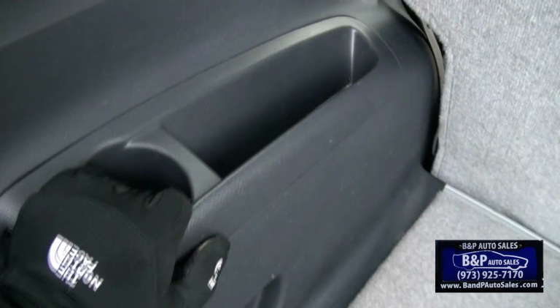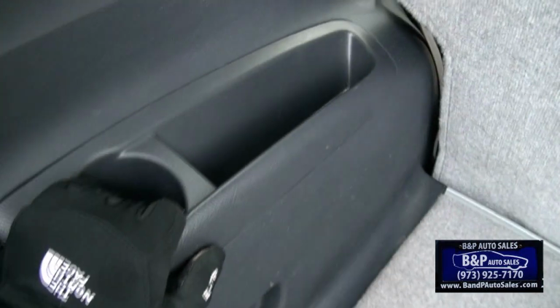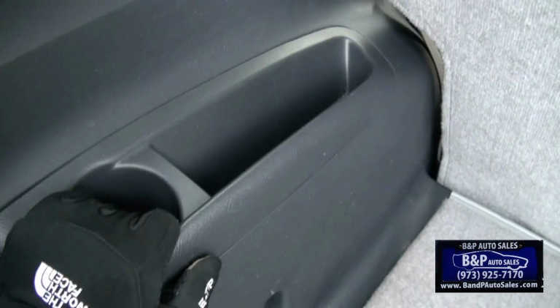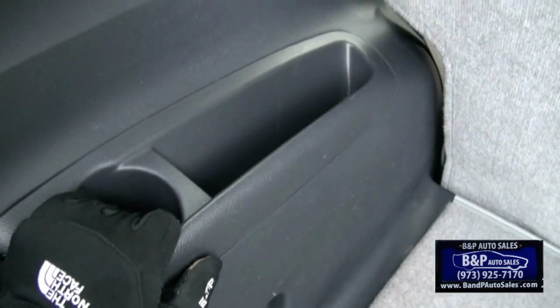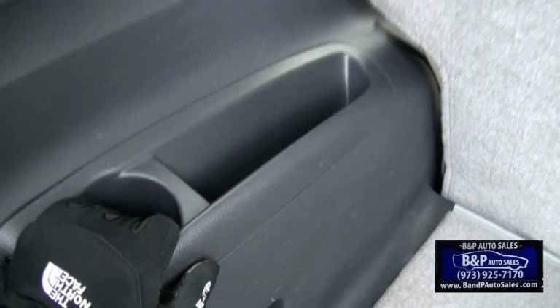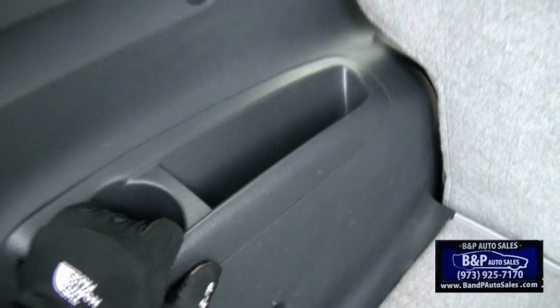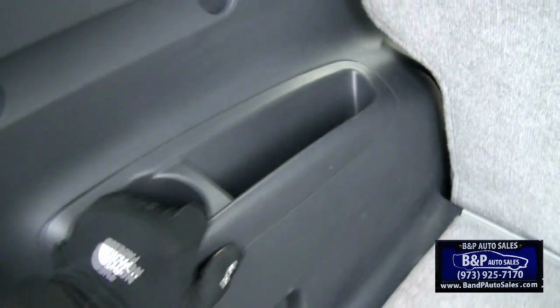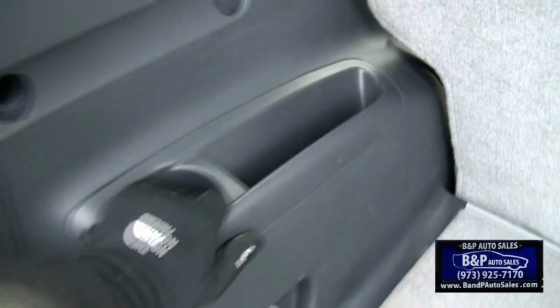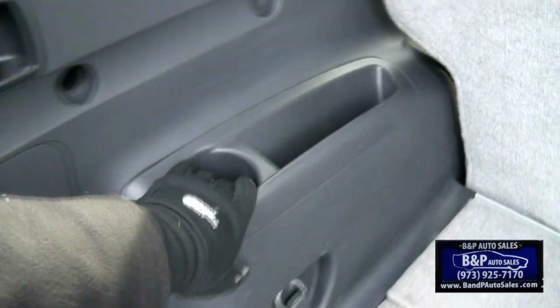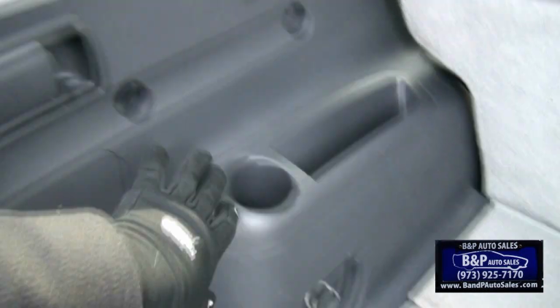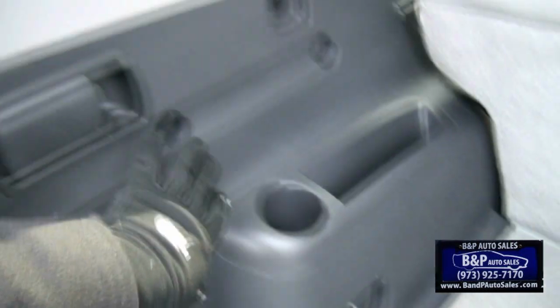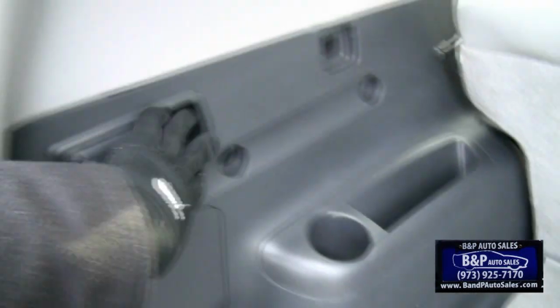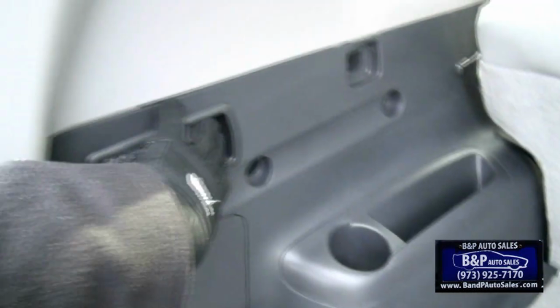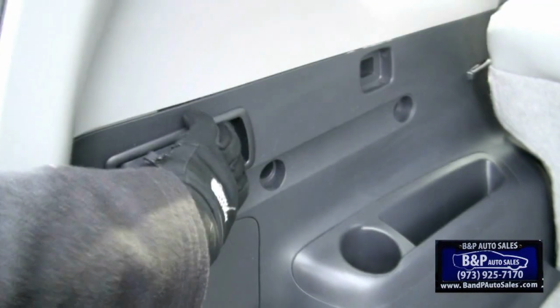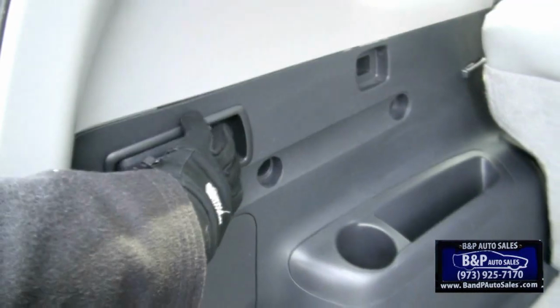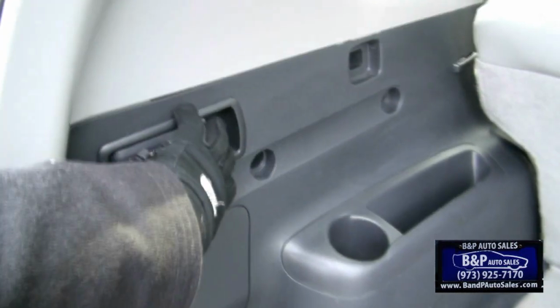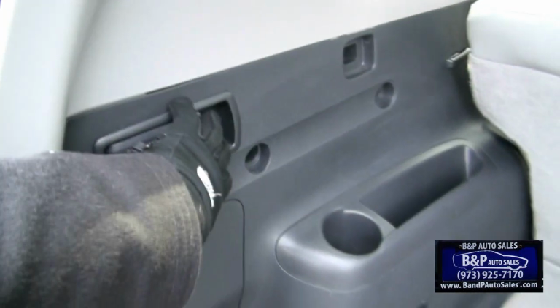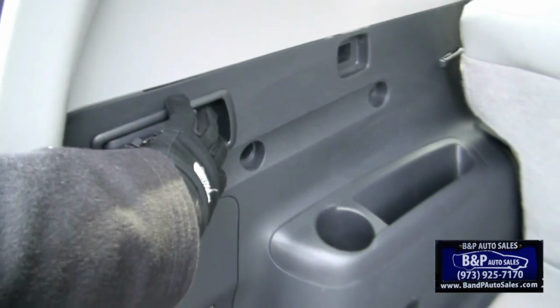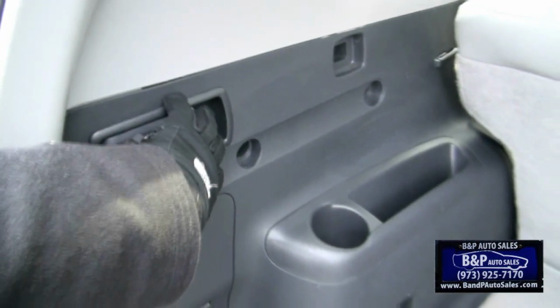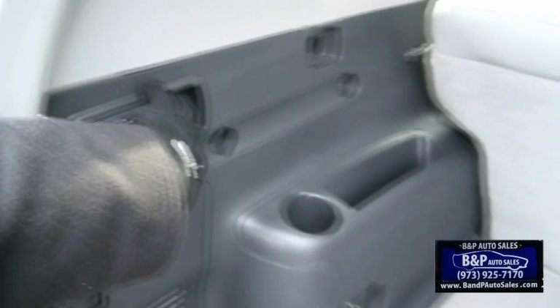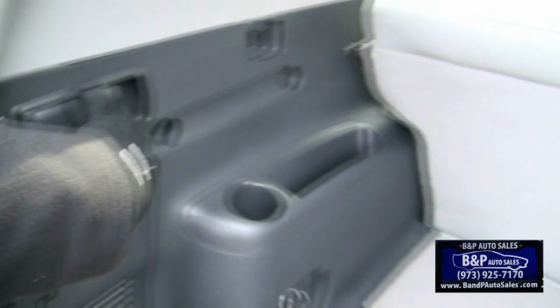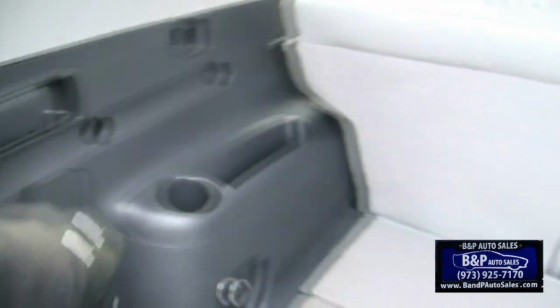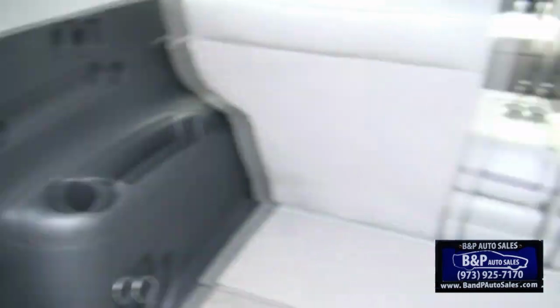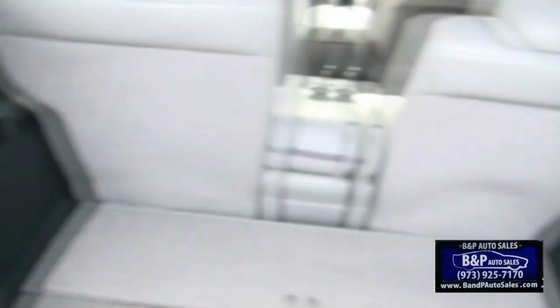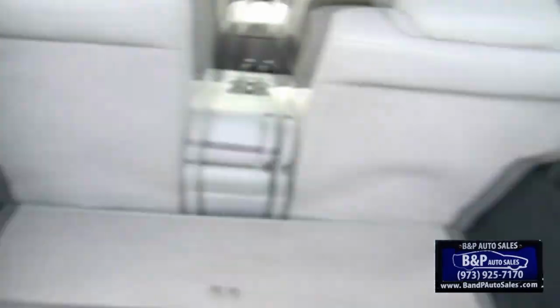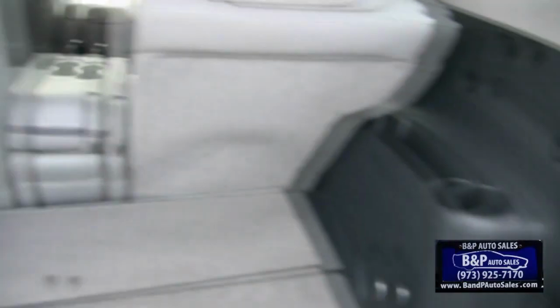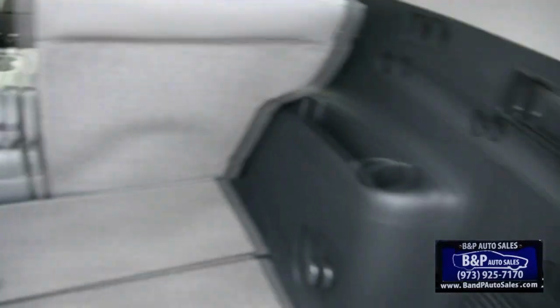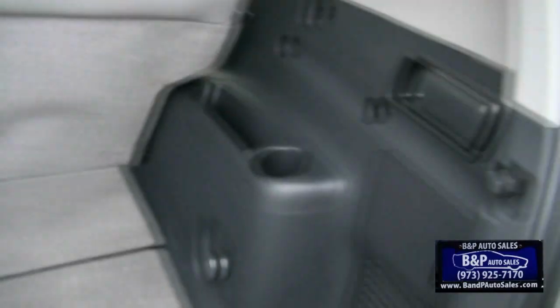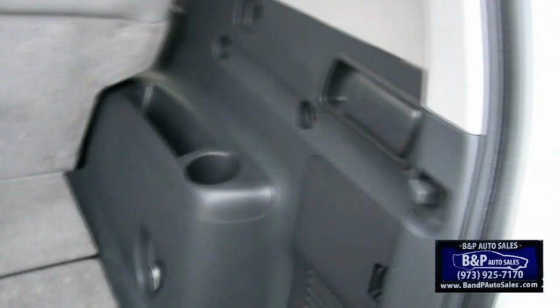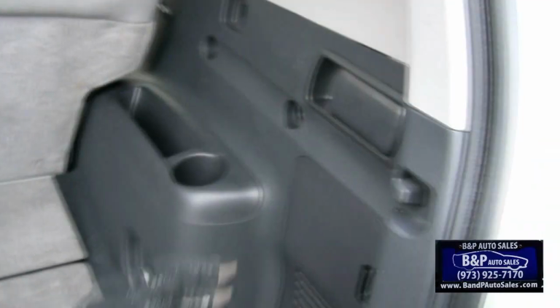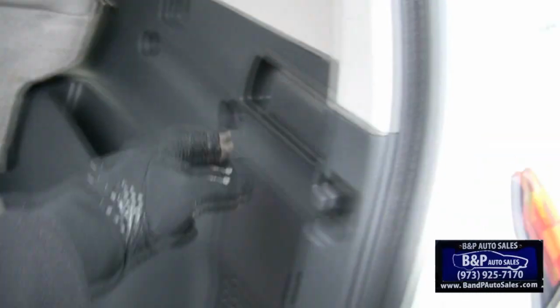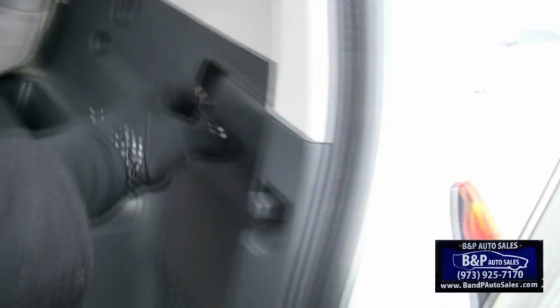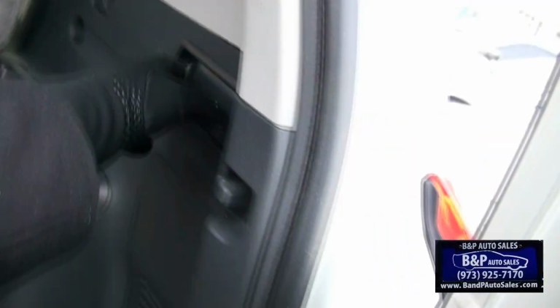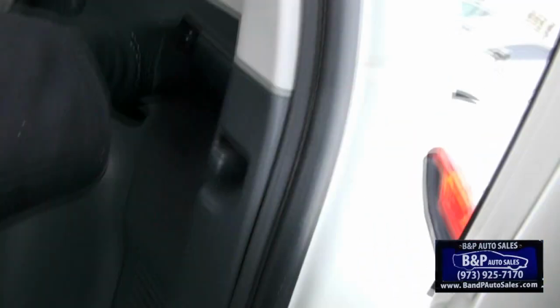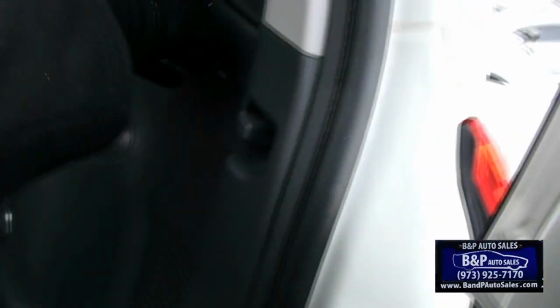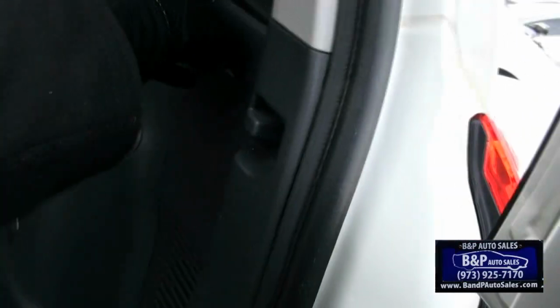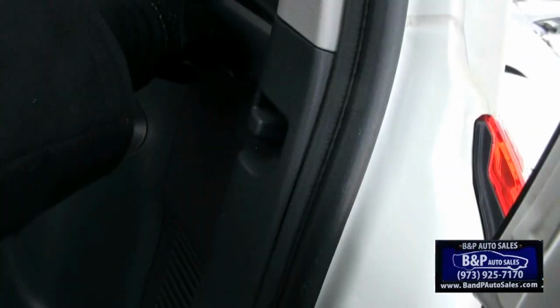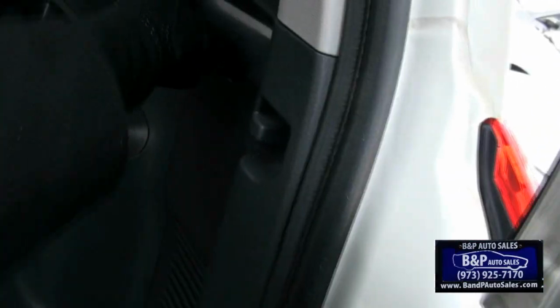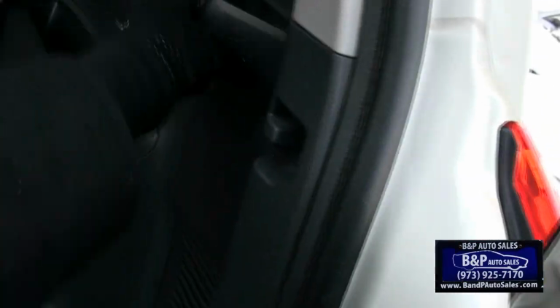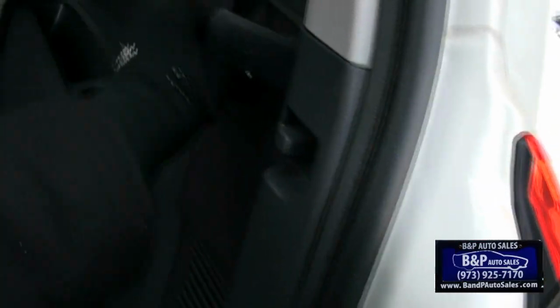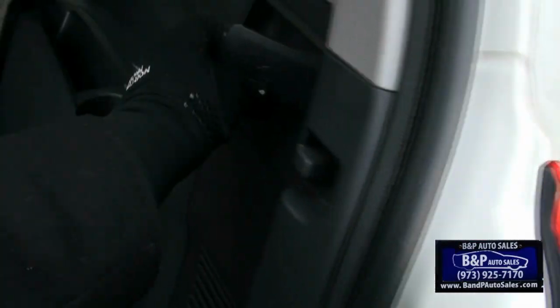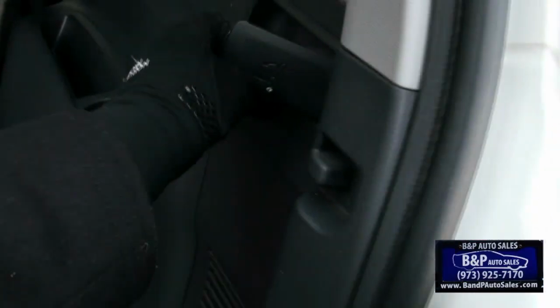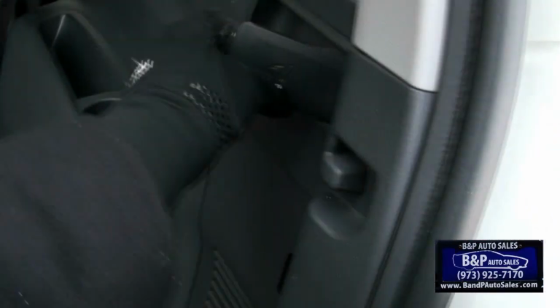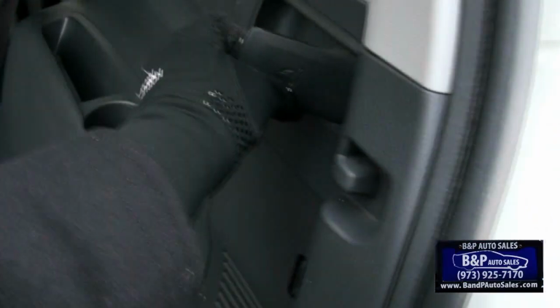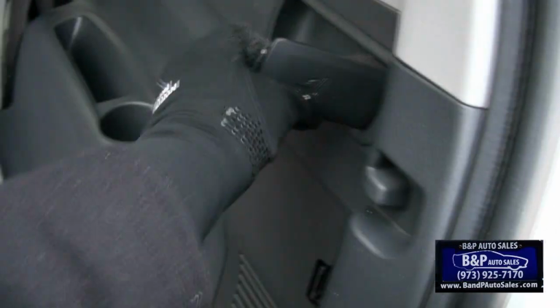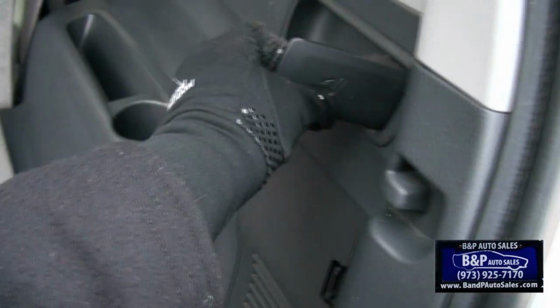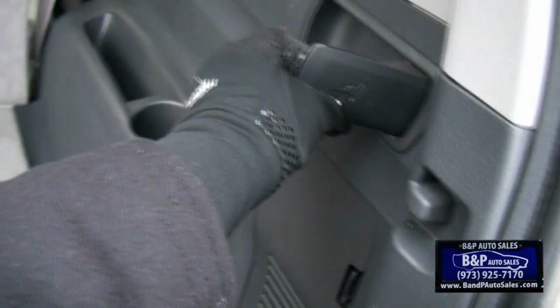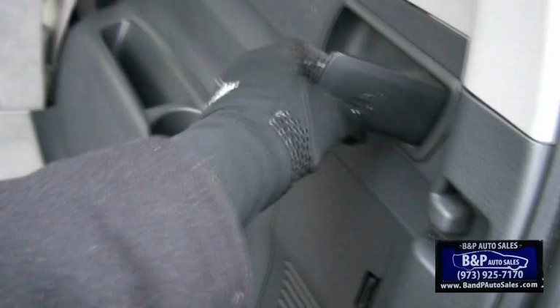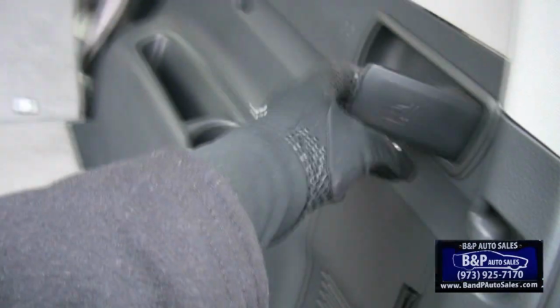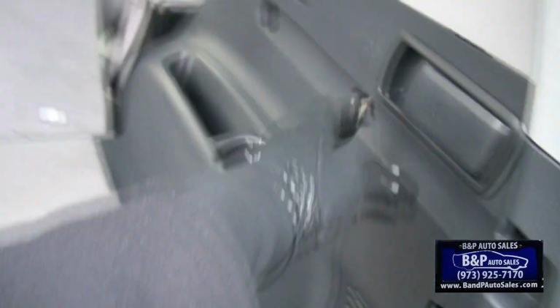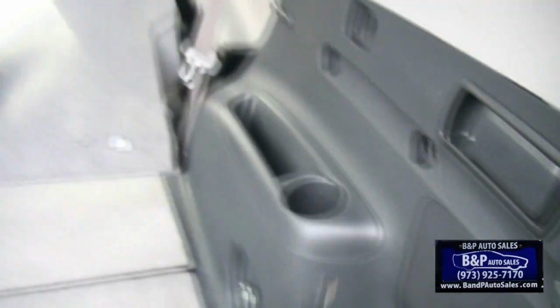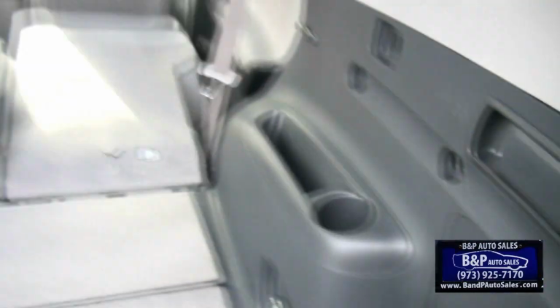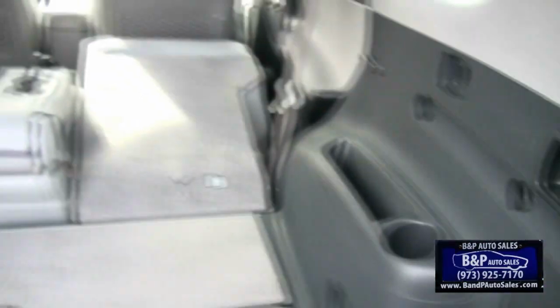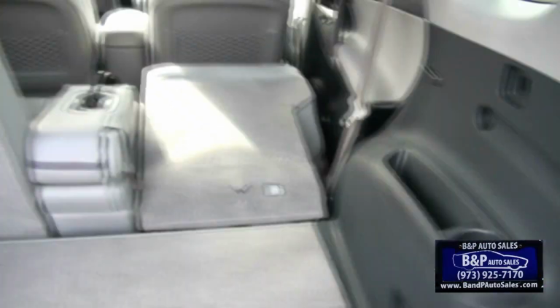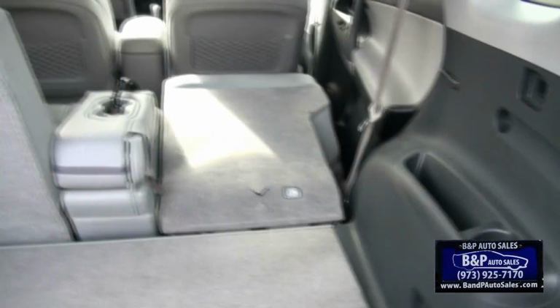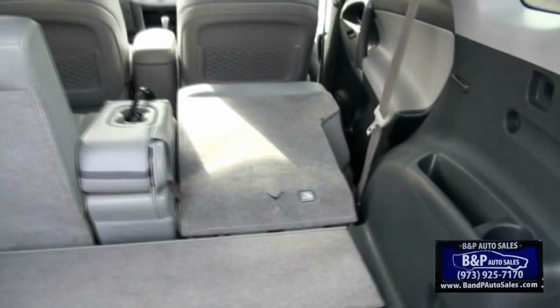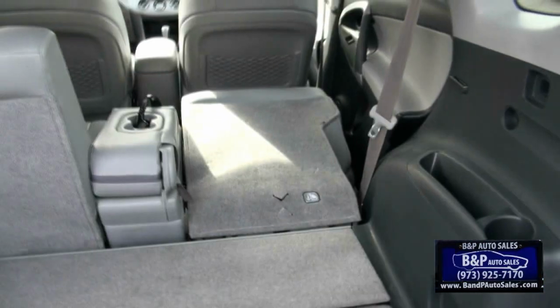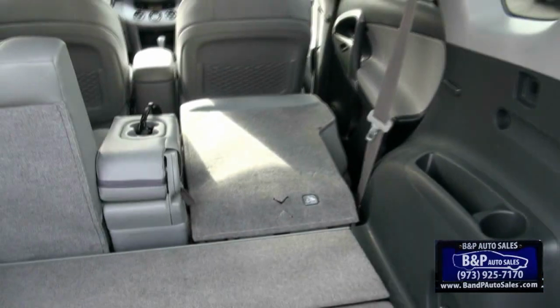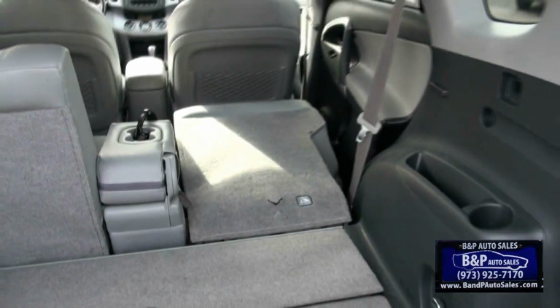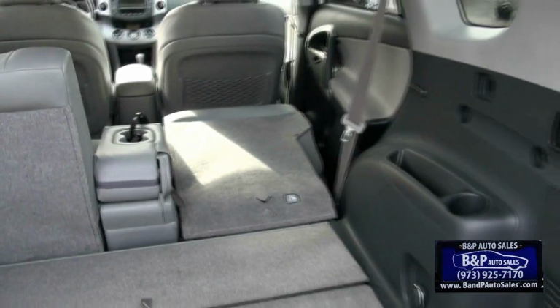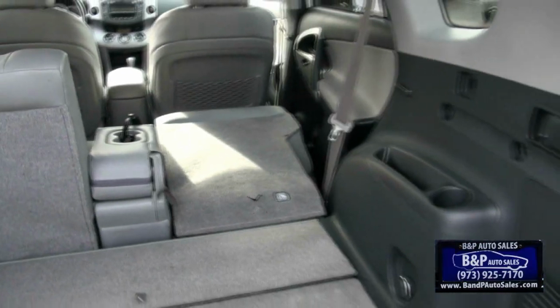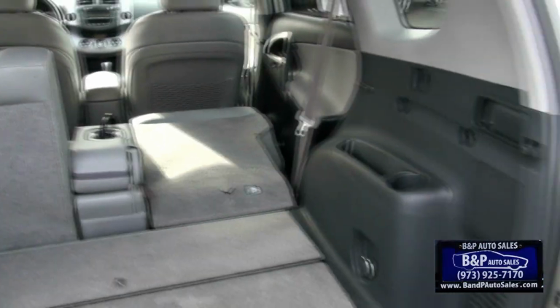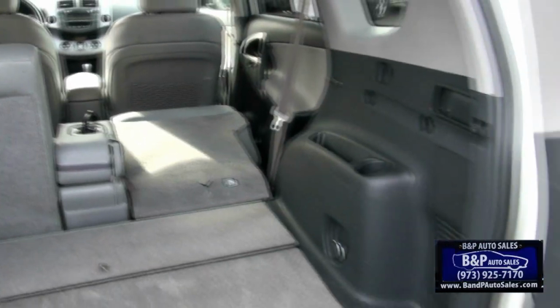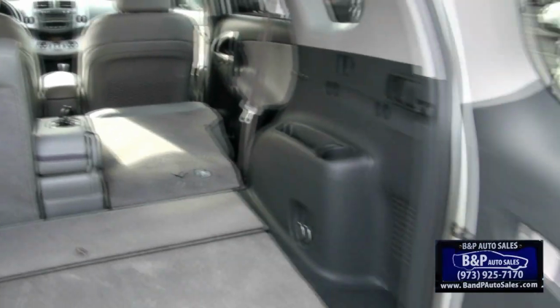Cup holders. This is how you can also put down the seats — that's pretty easy.